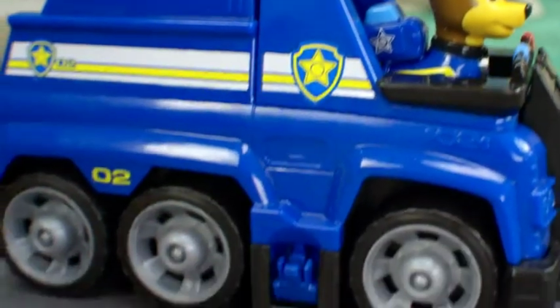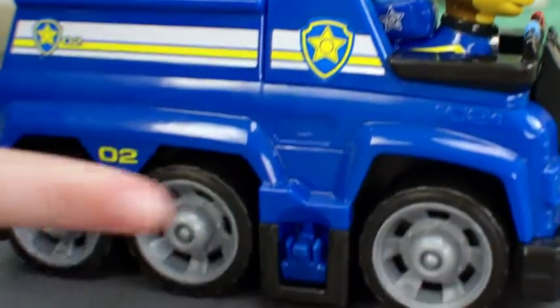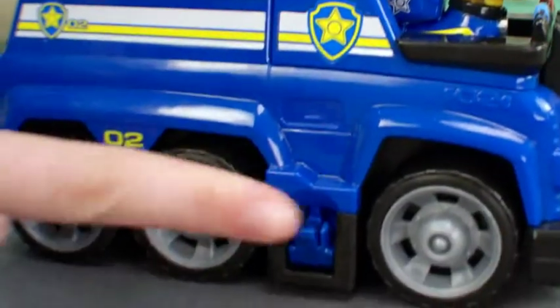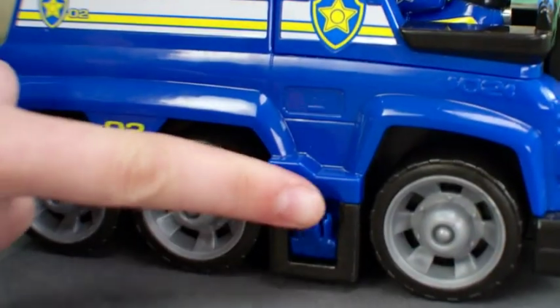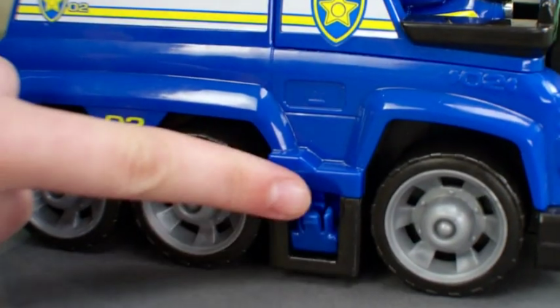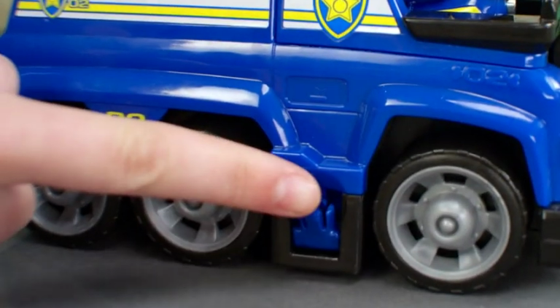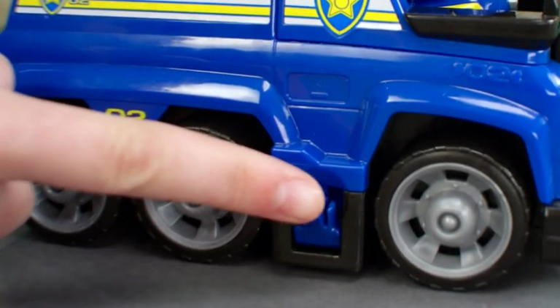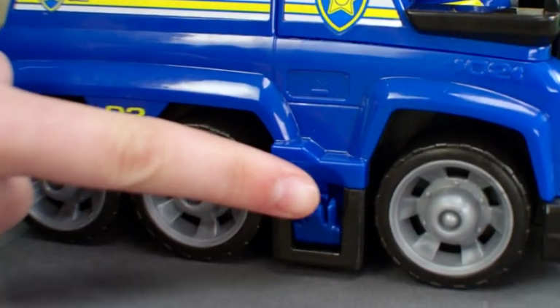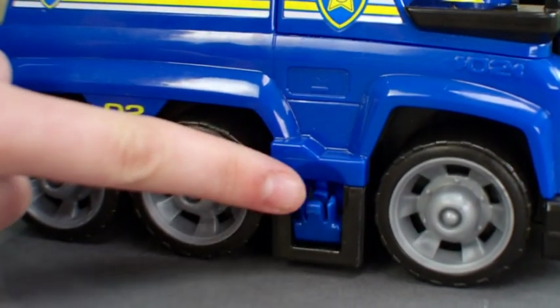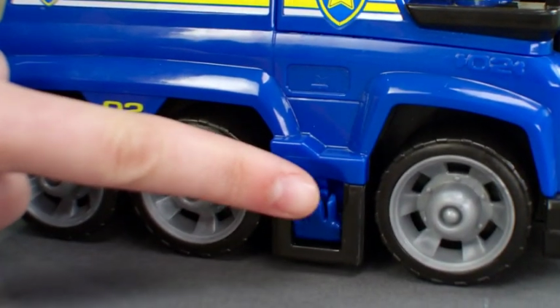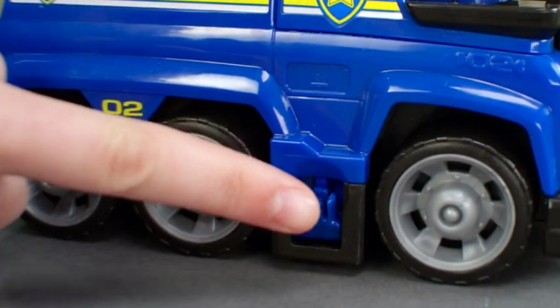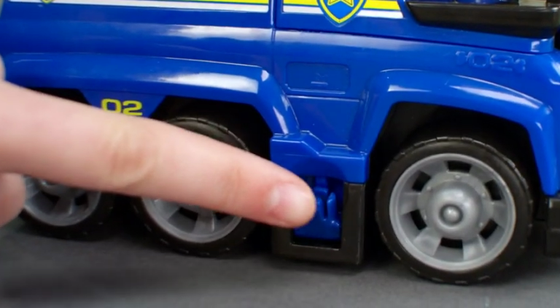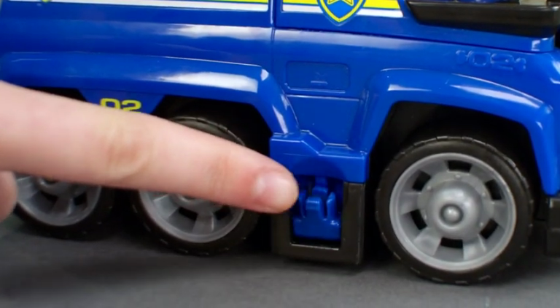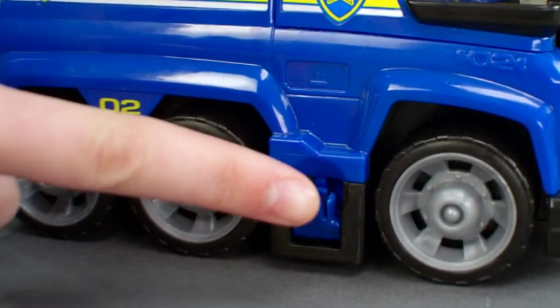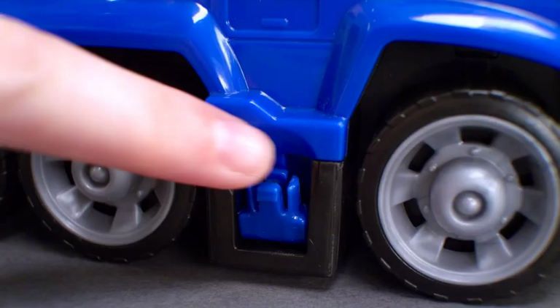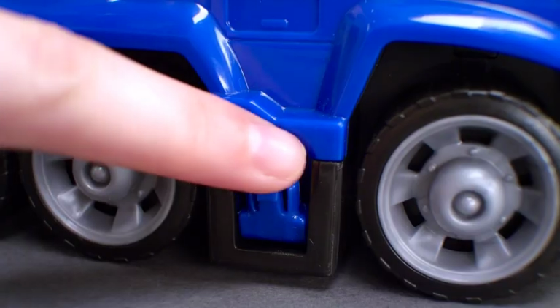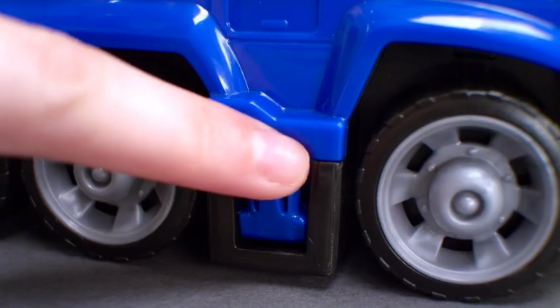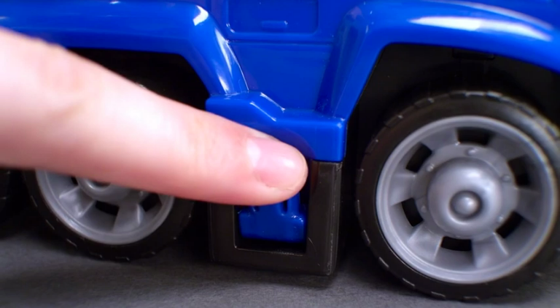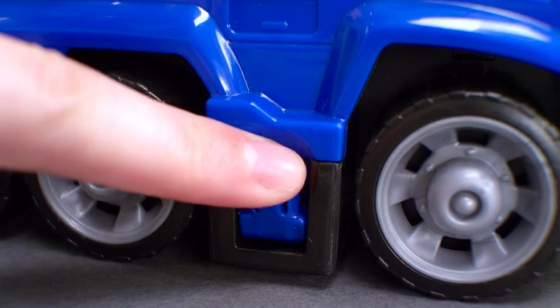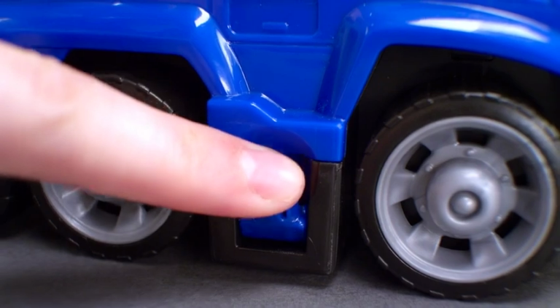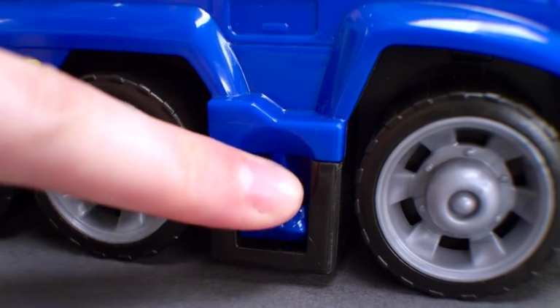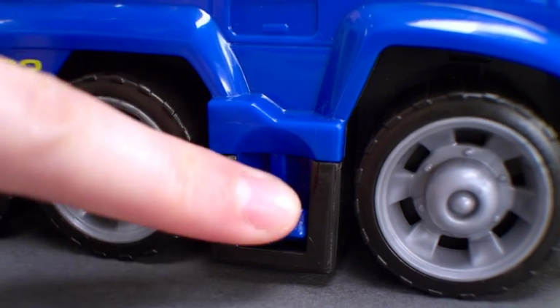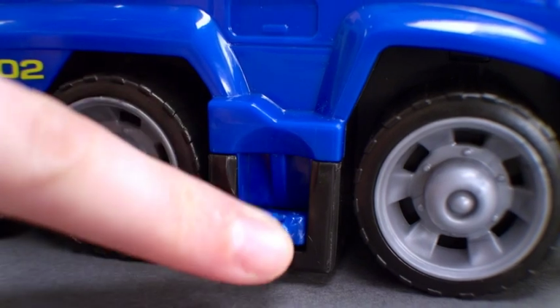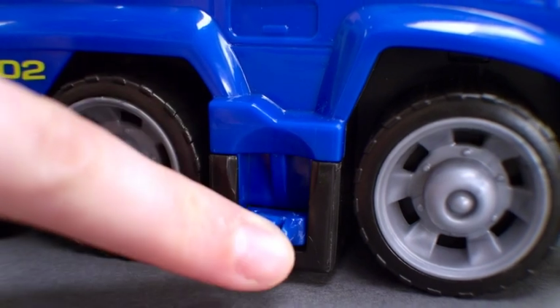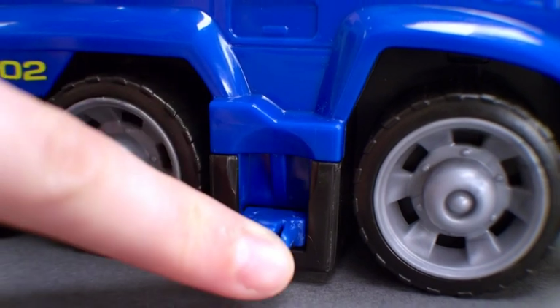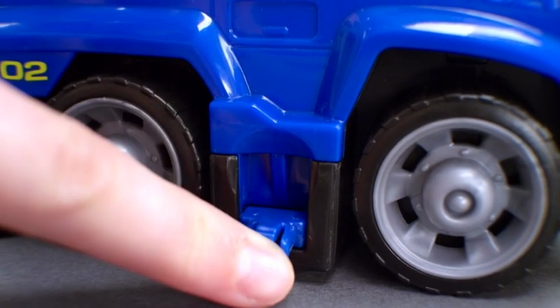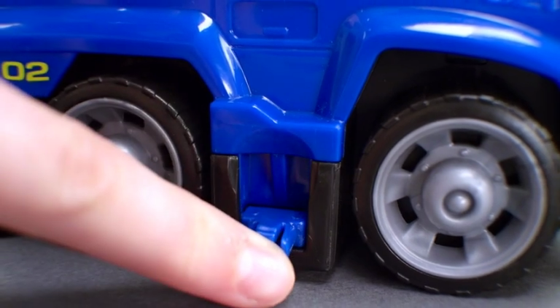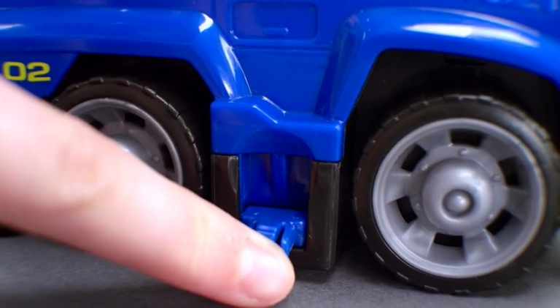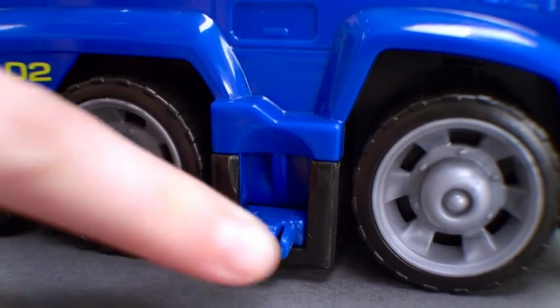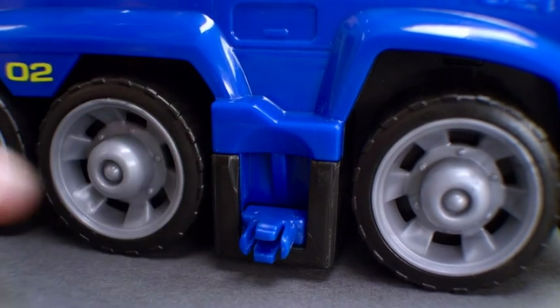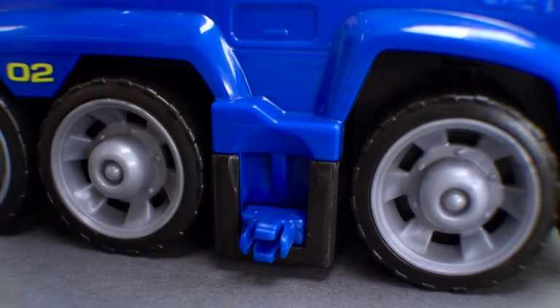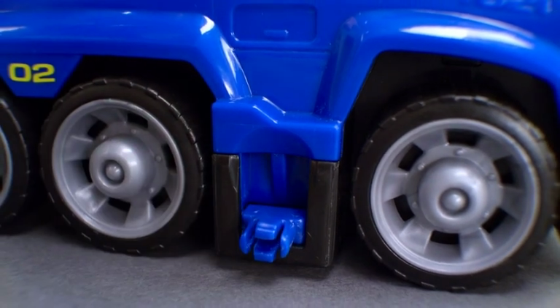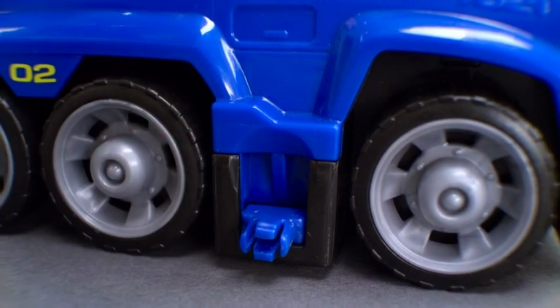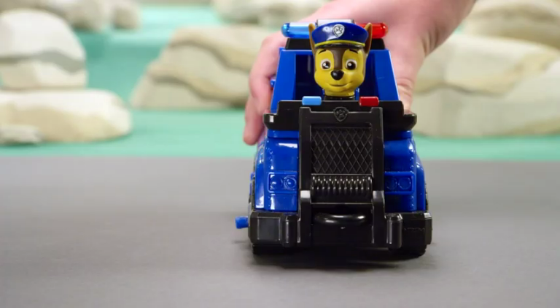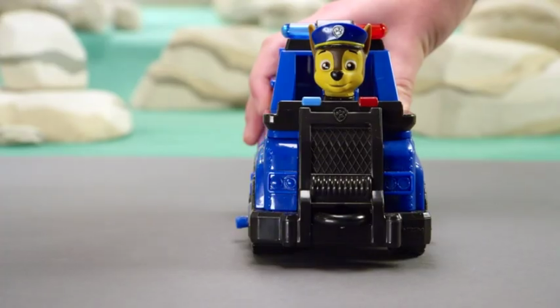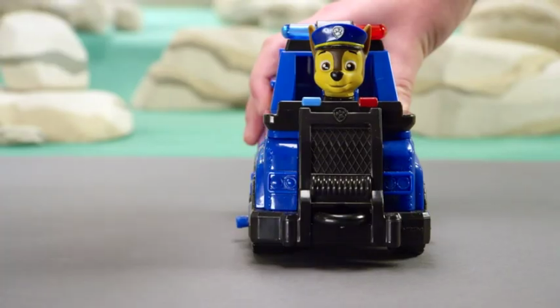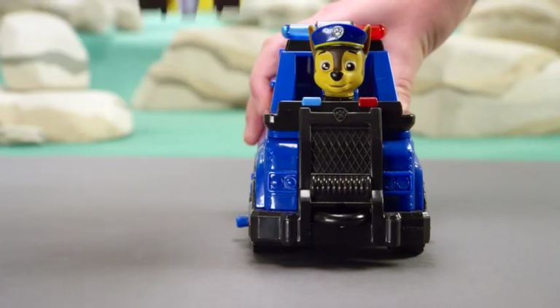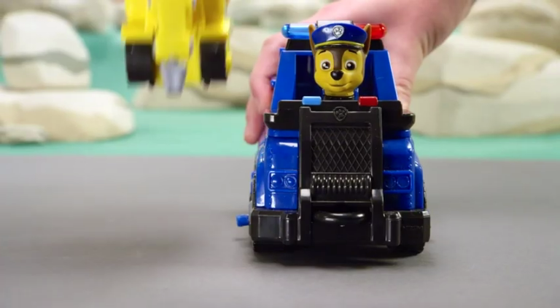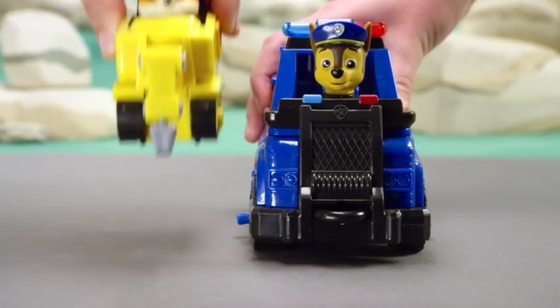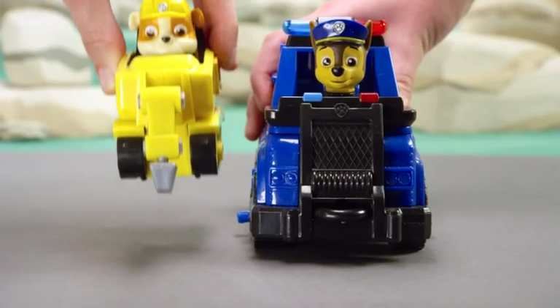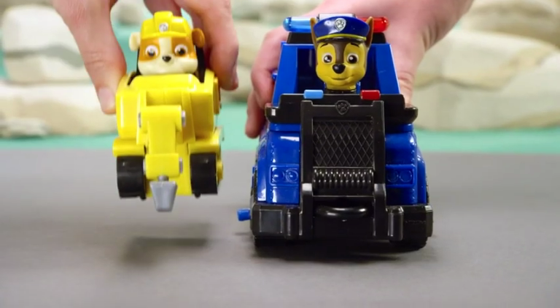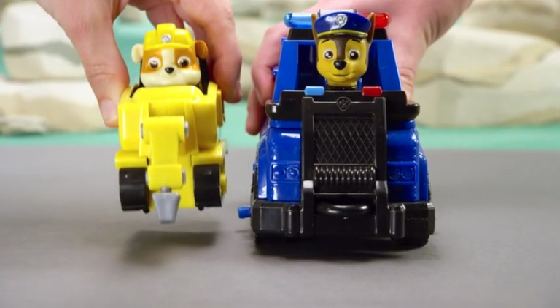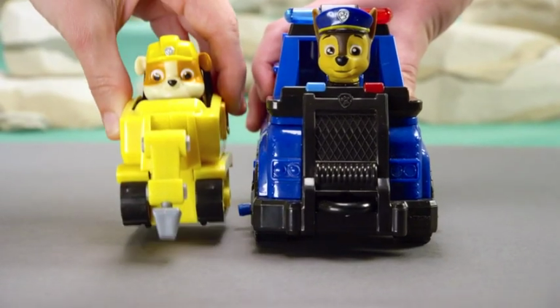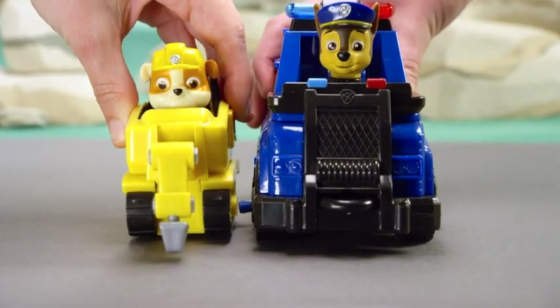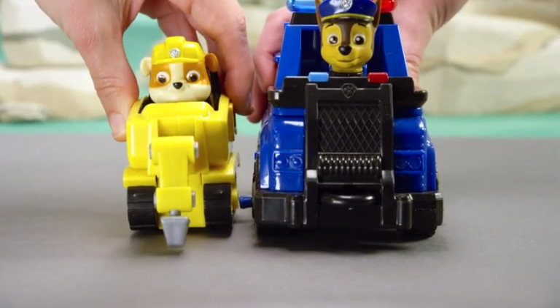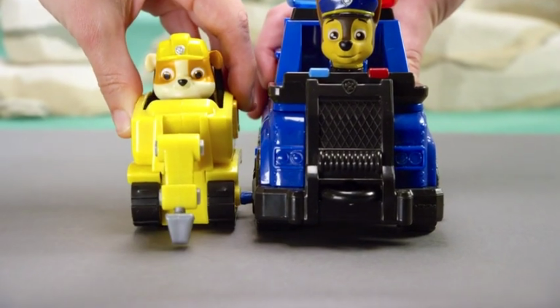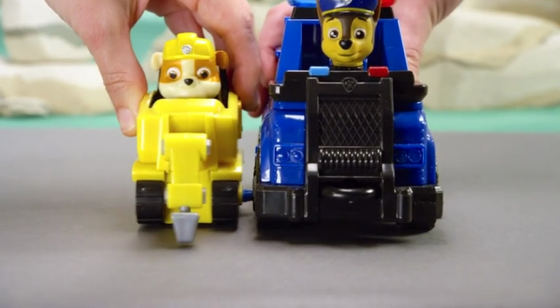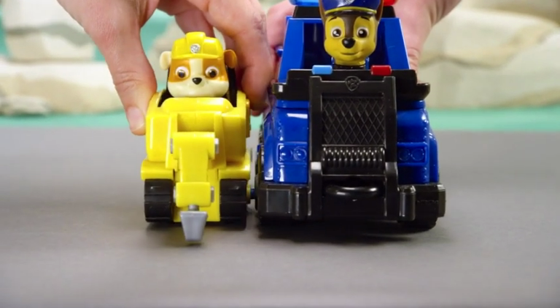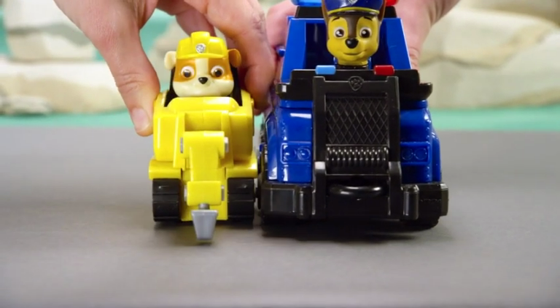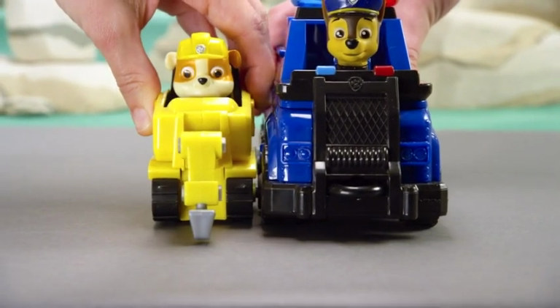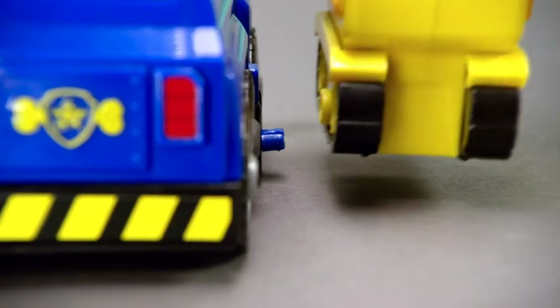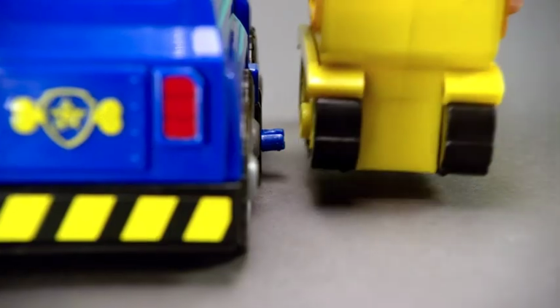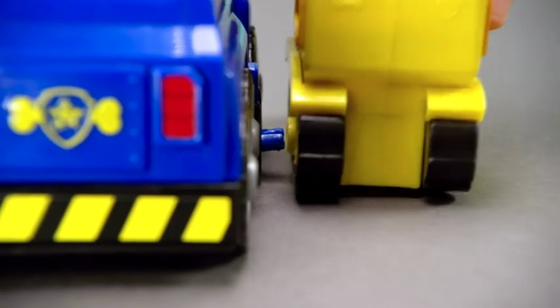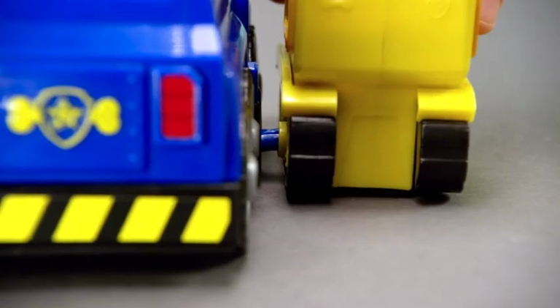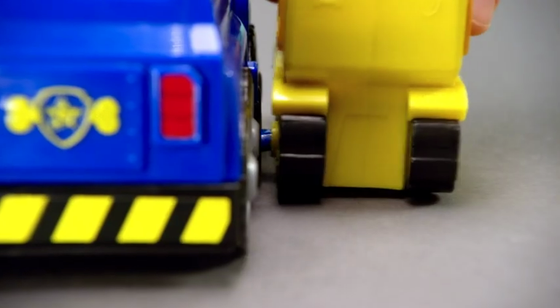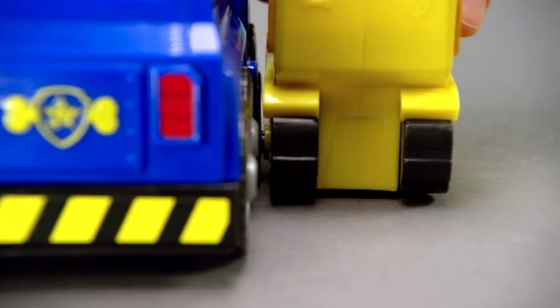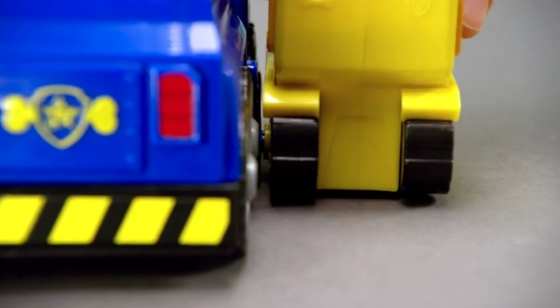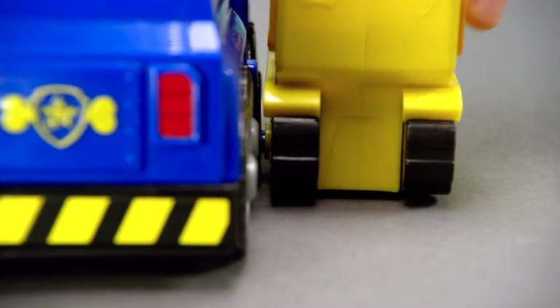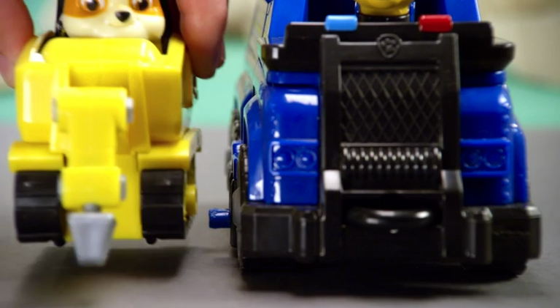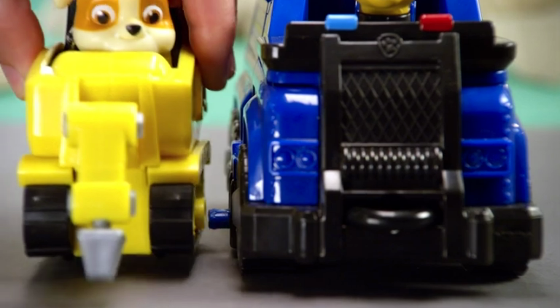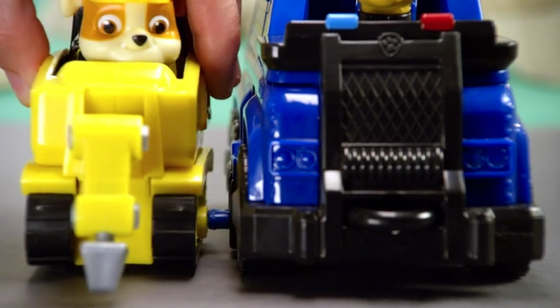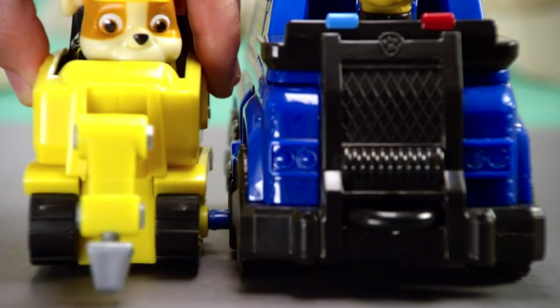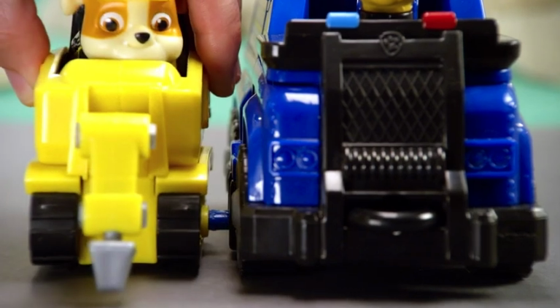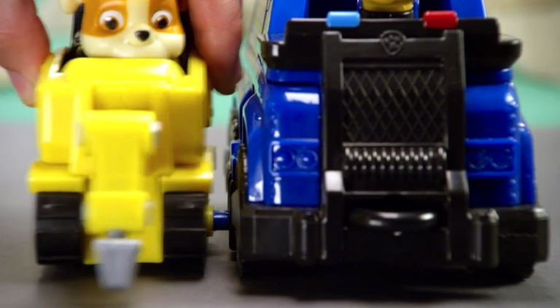See these little latches on the side? Pull them down with your finger. Now, take any of your Mini Vehicles and attach the latch.